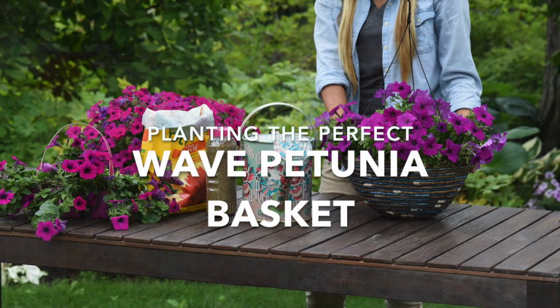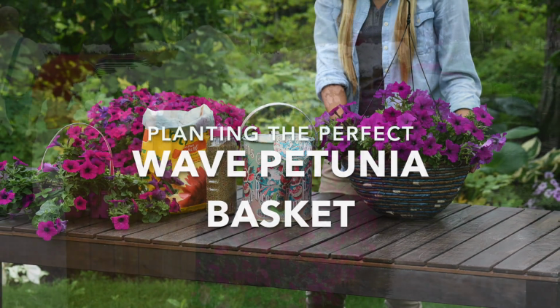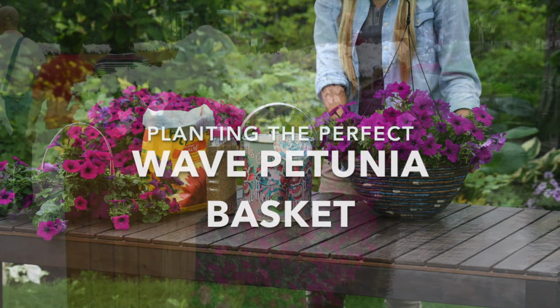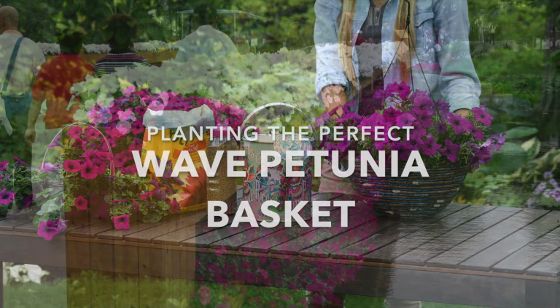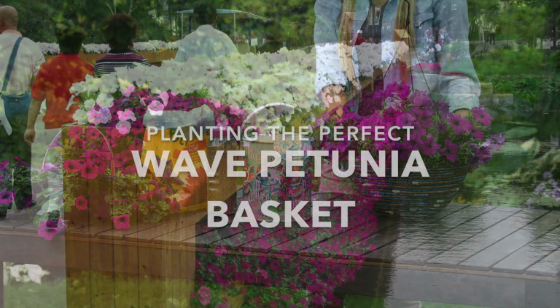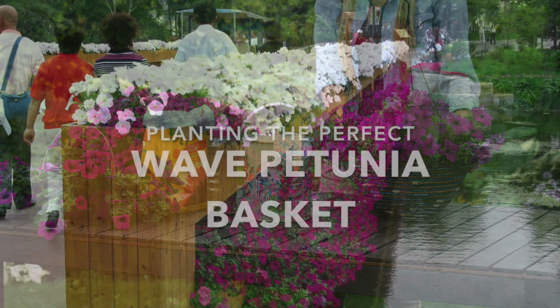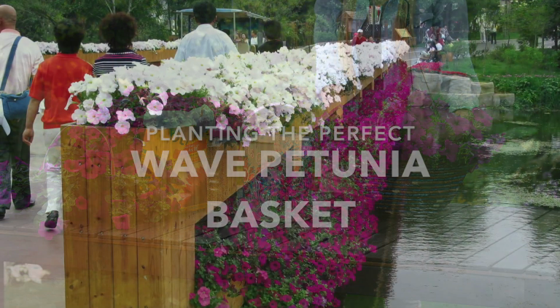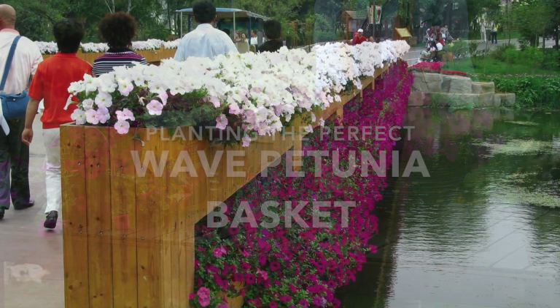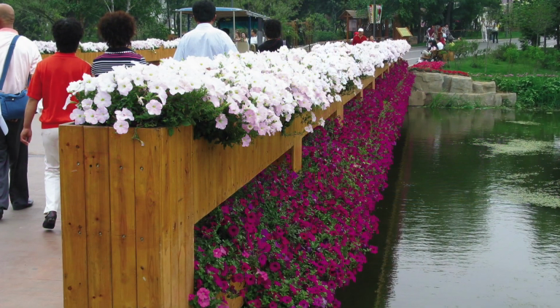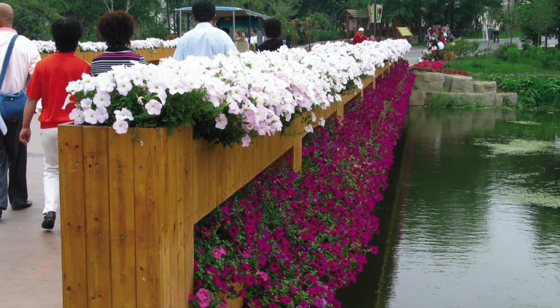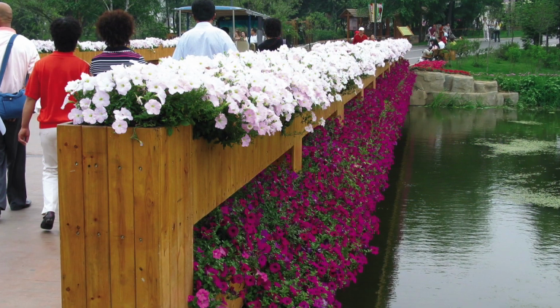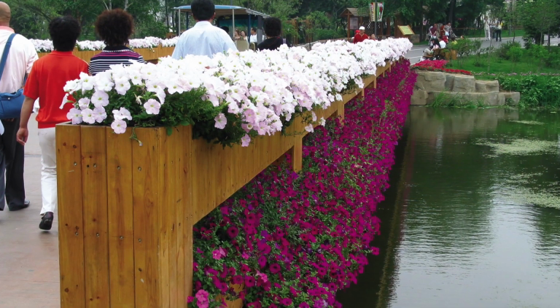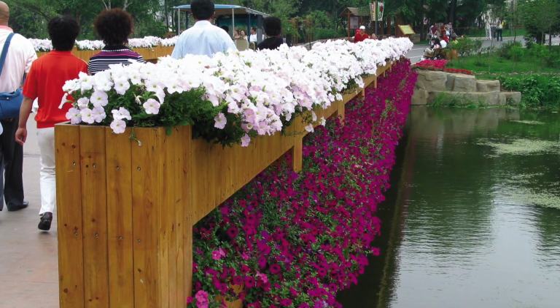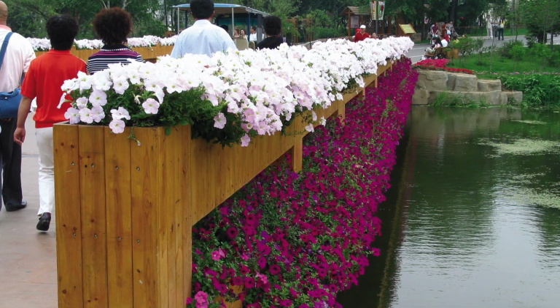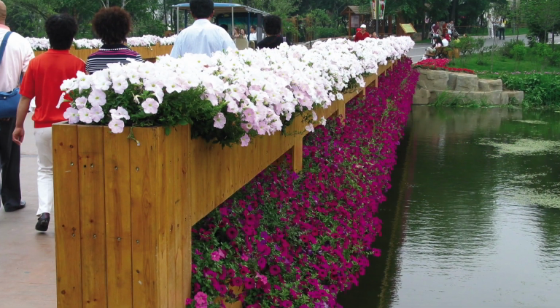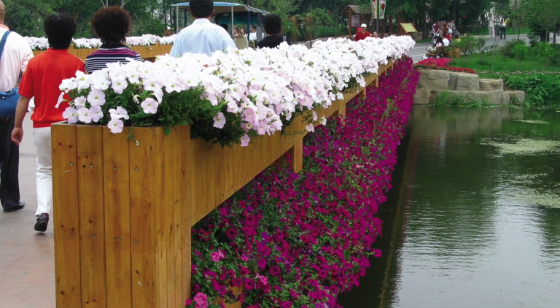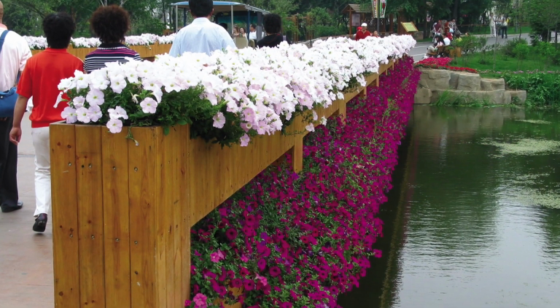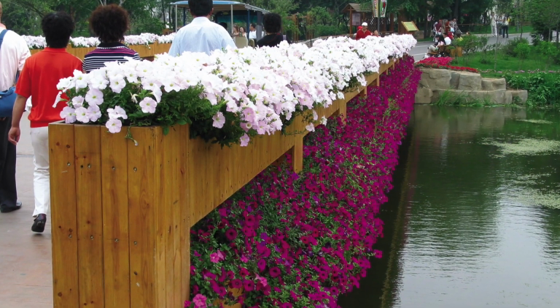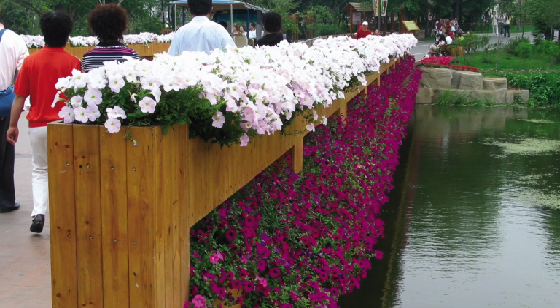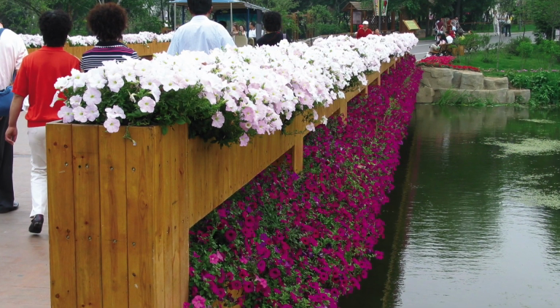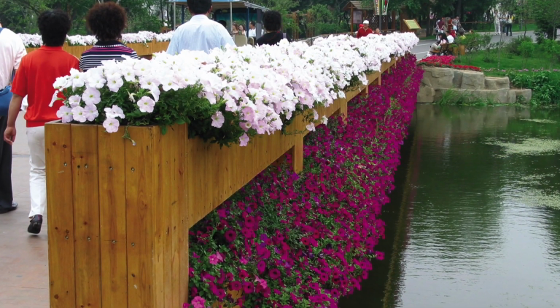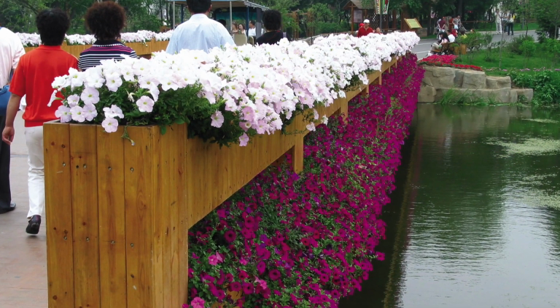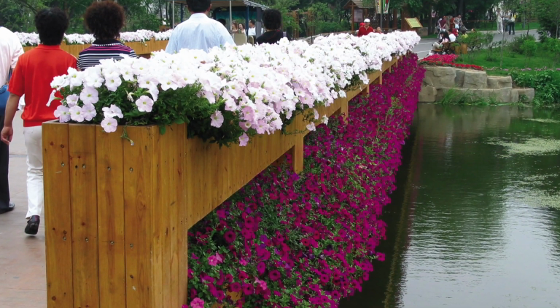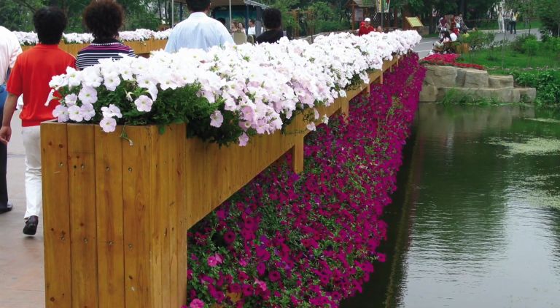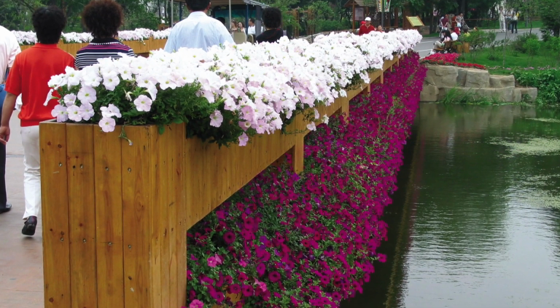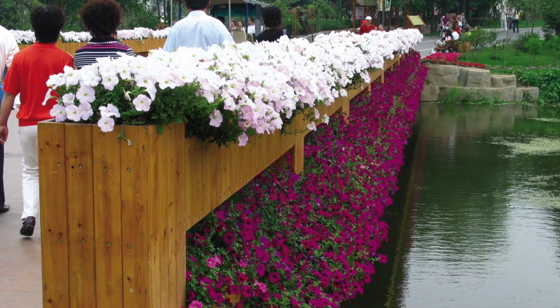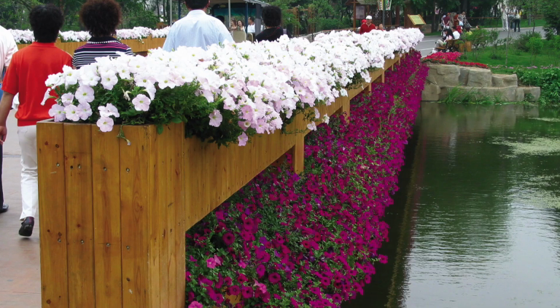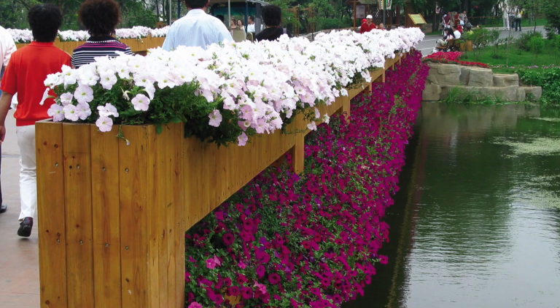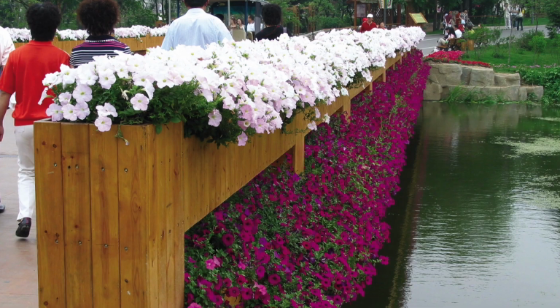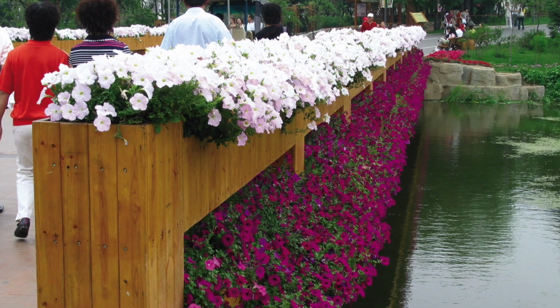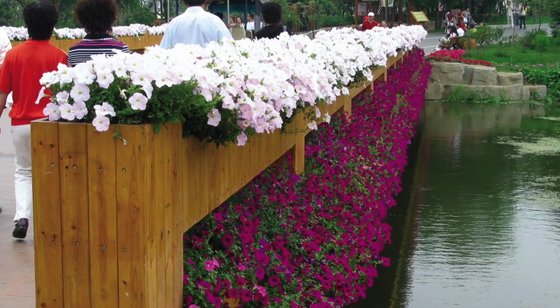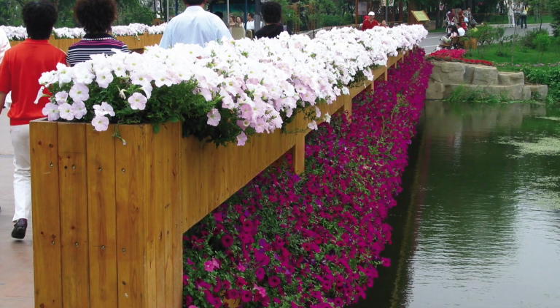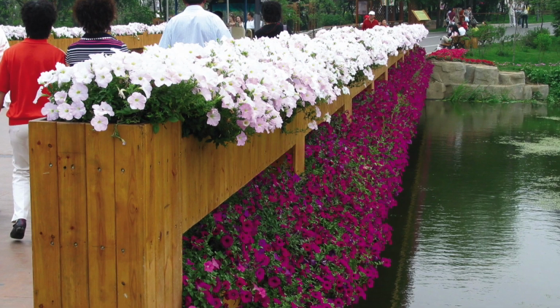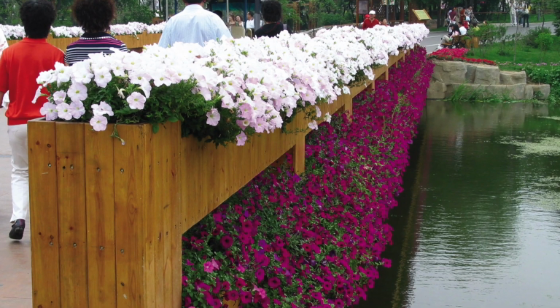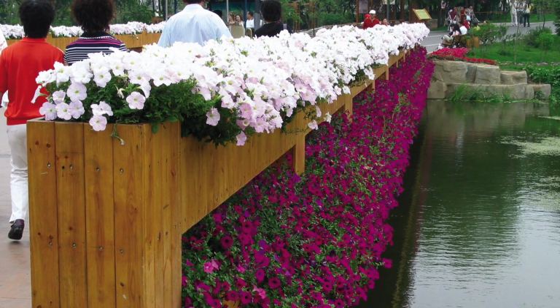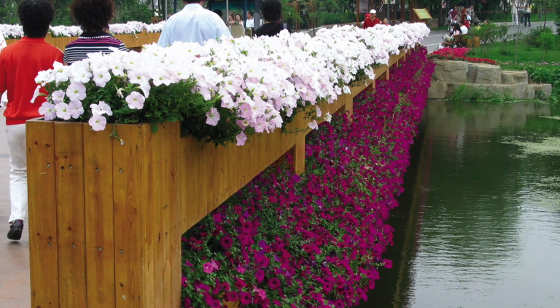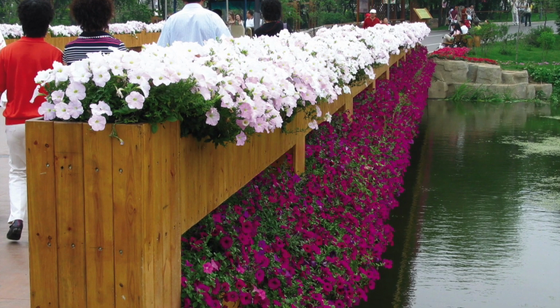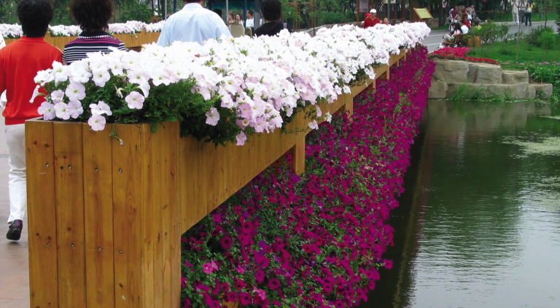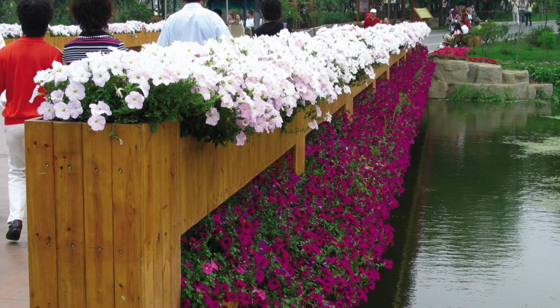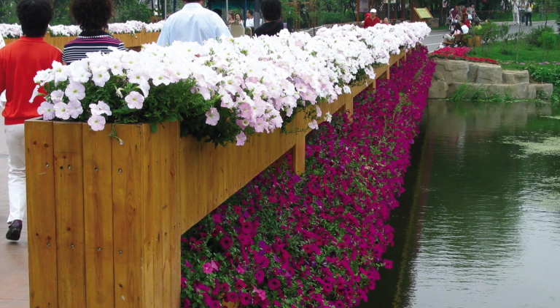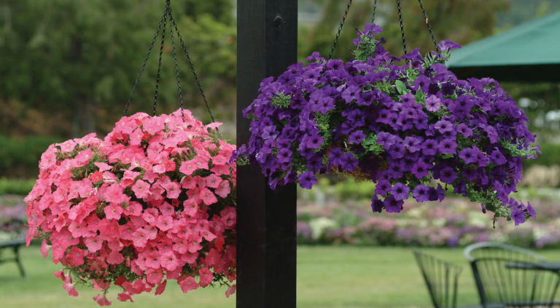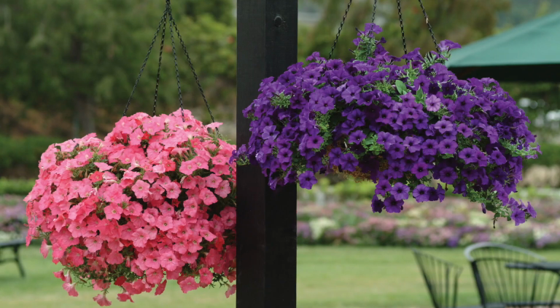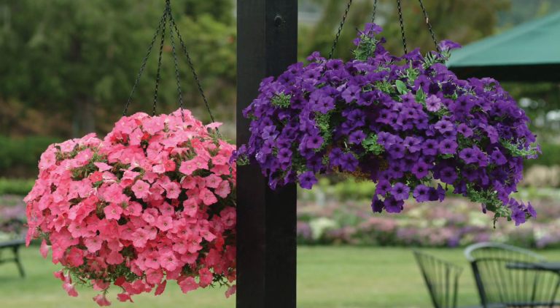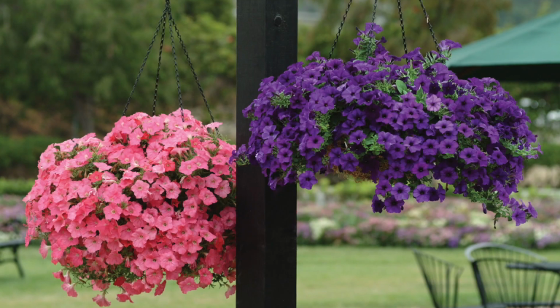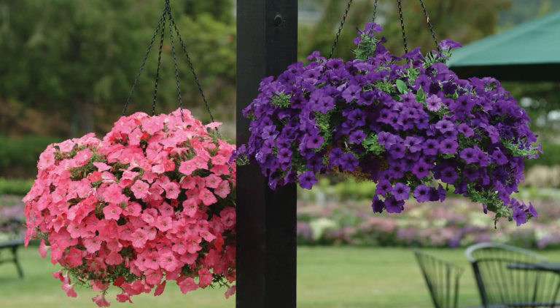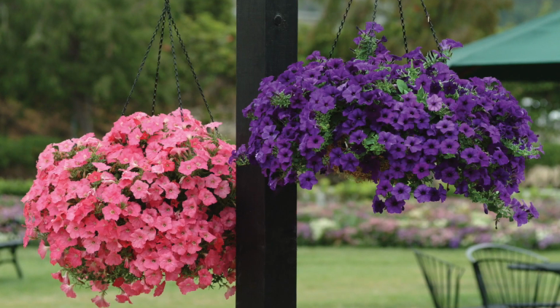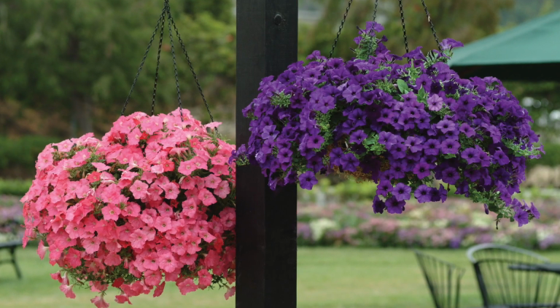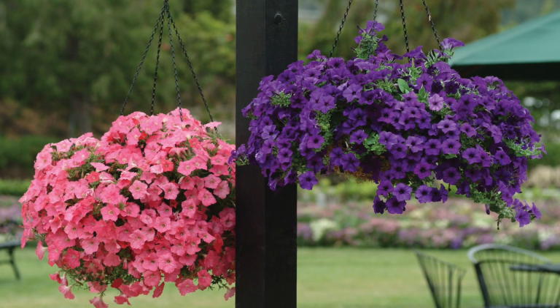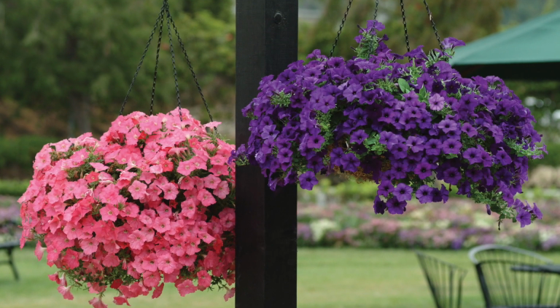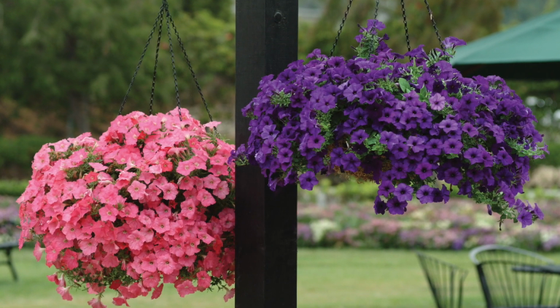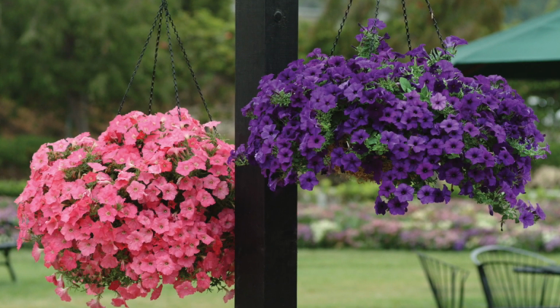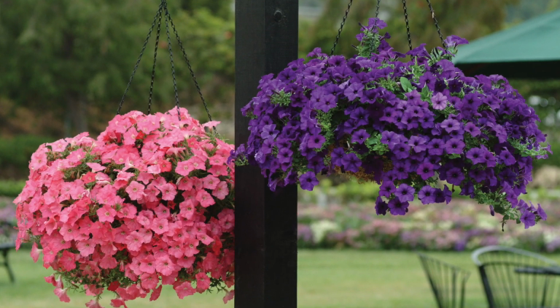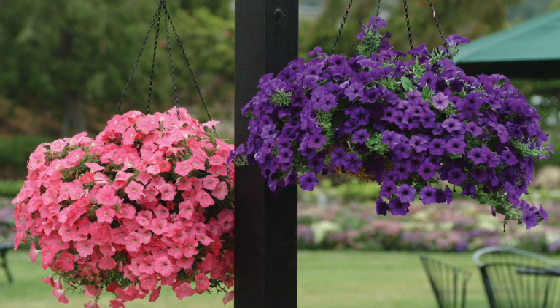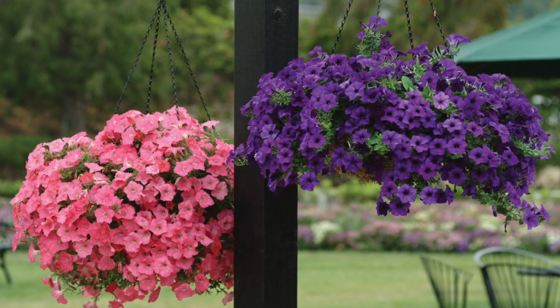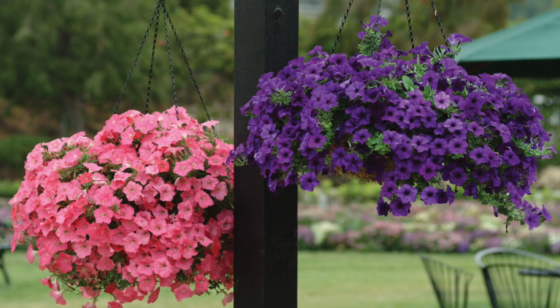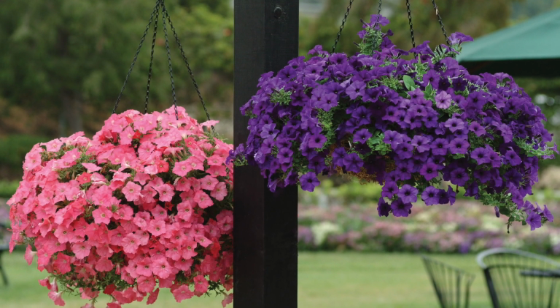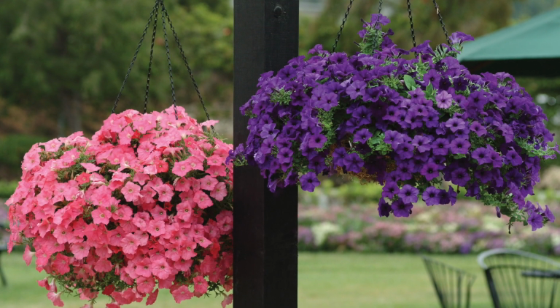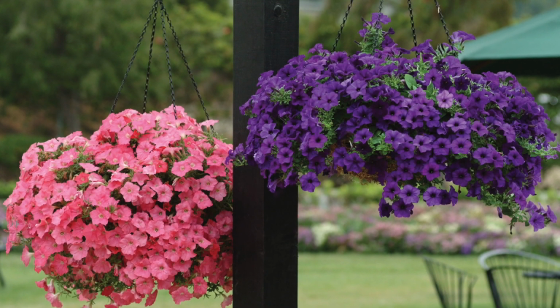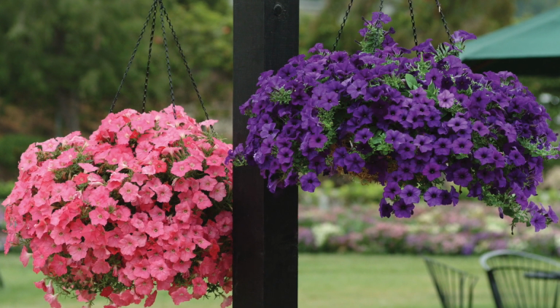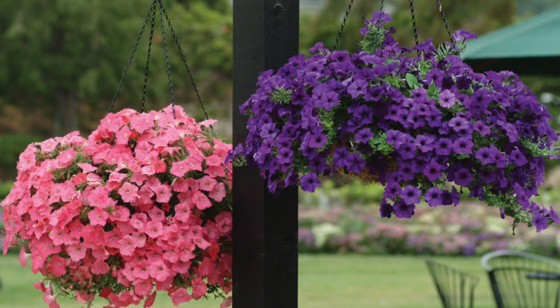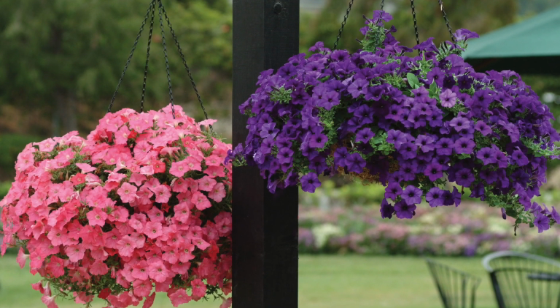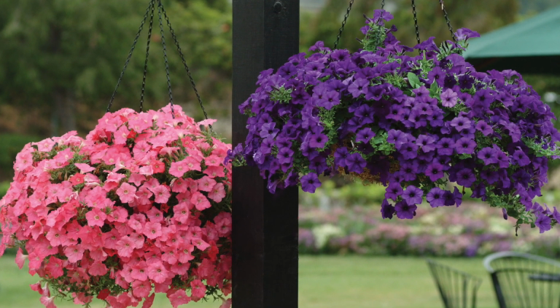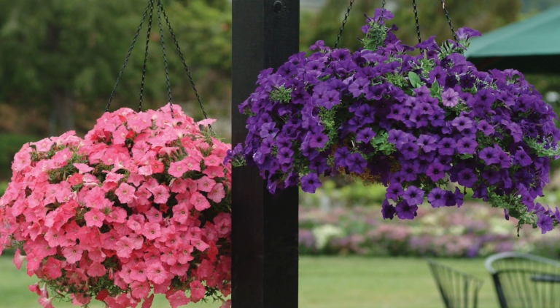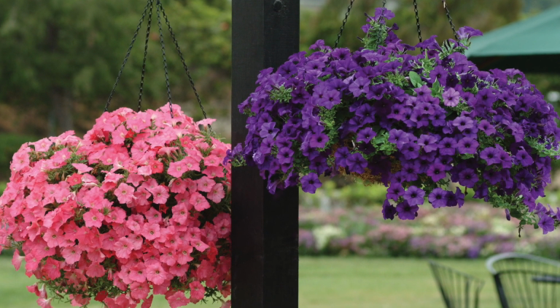Hanging from front porches or highlighting Main Street downtown, Wave Petunias are everywhere. Large and lush, they stand out with their spreading color.